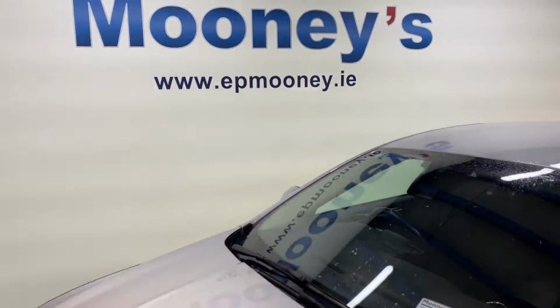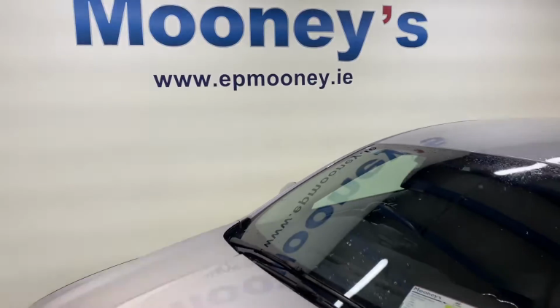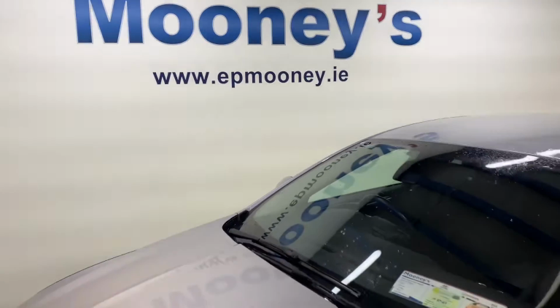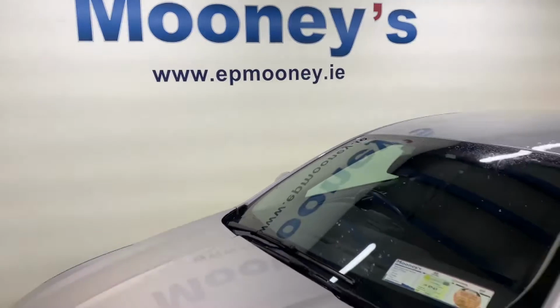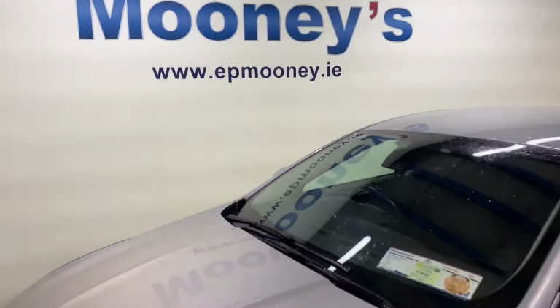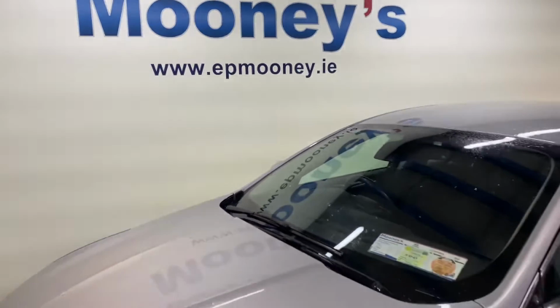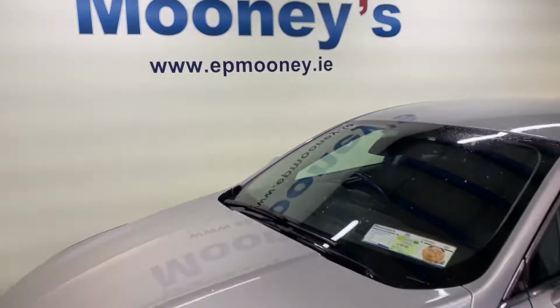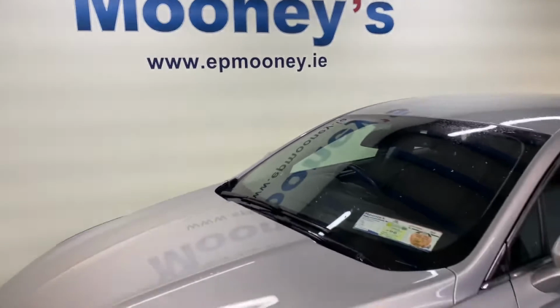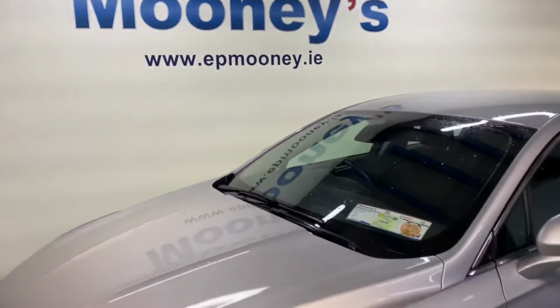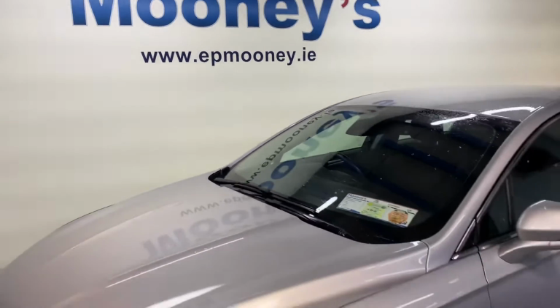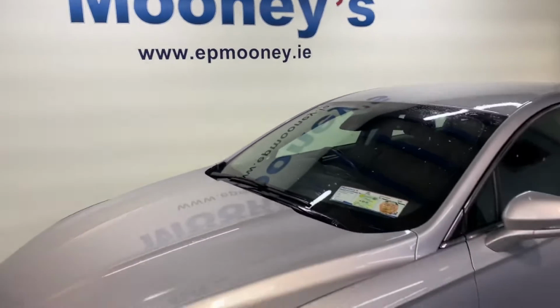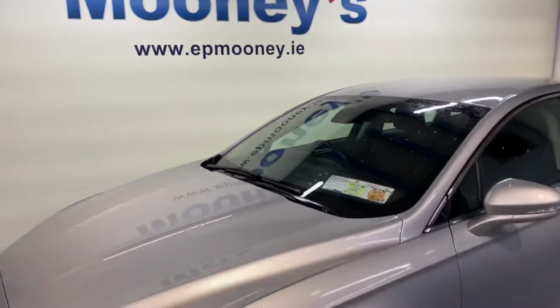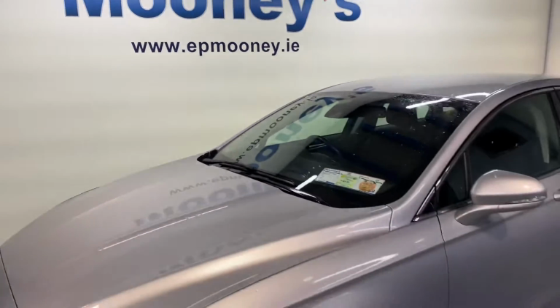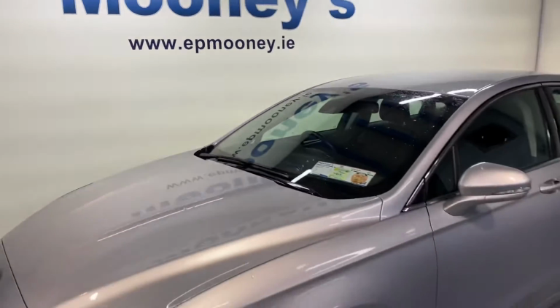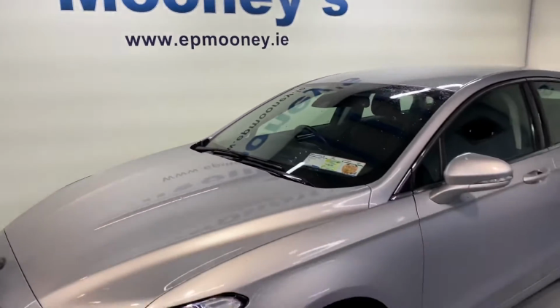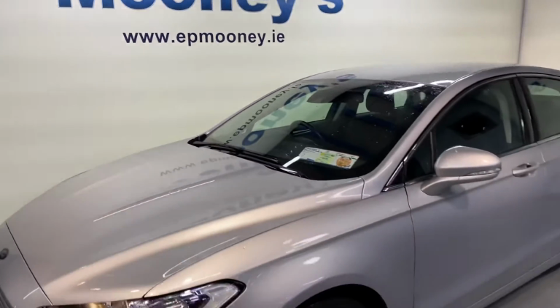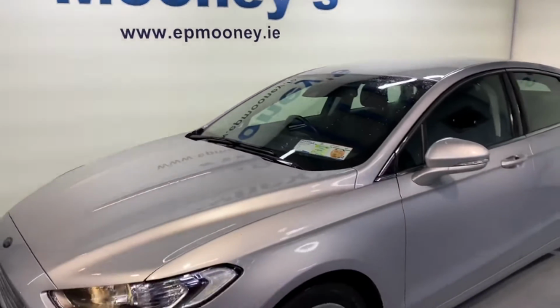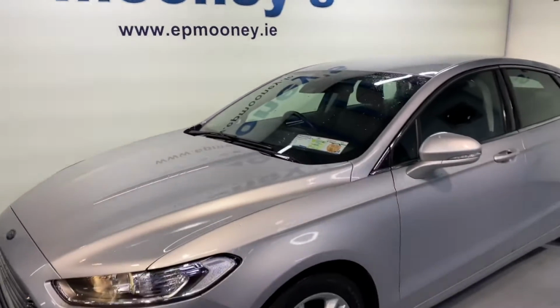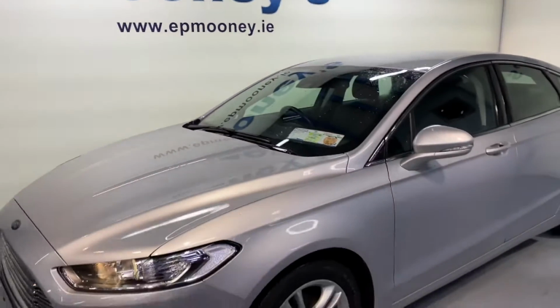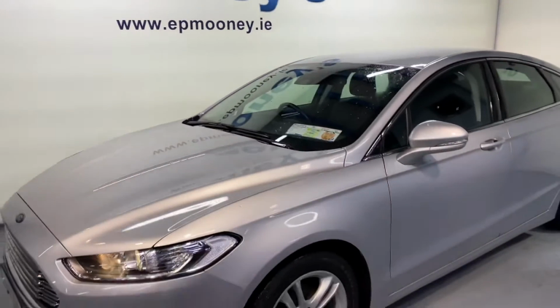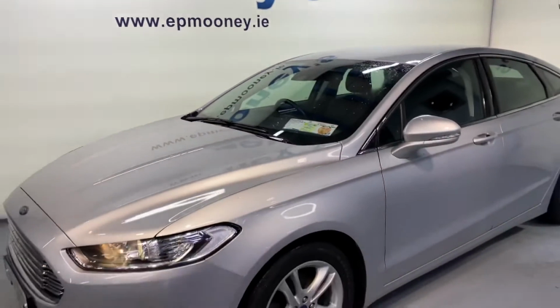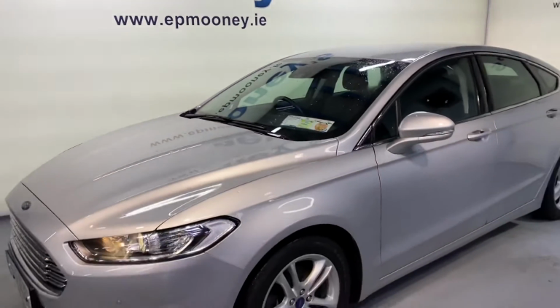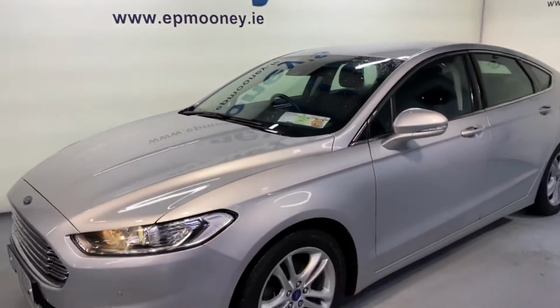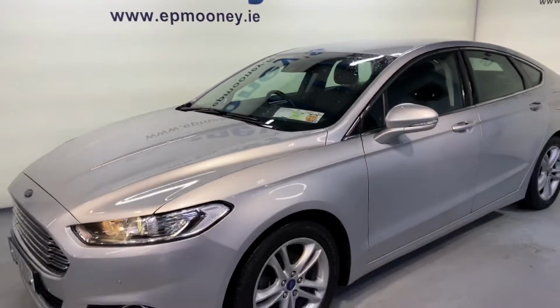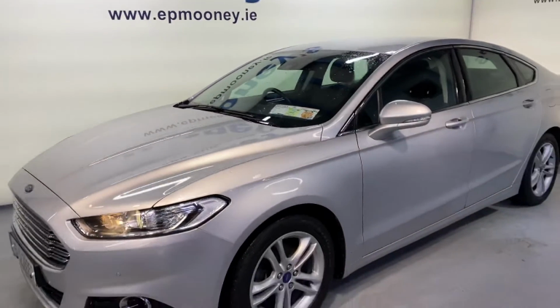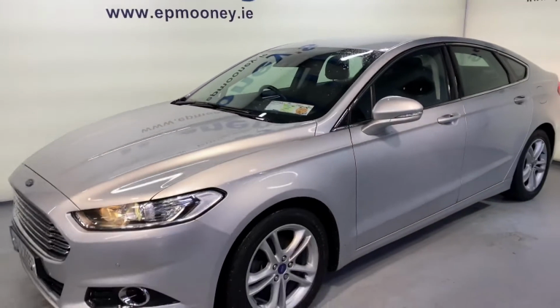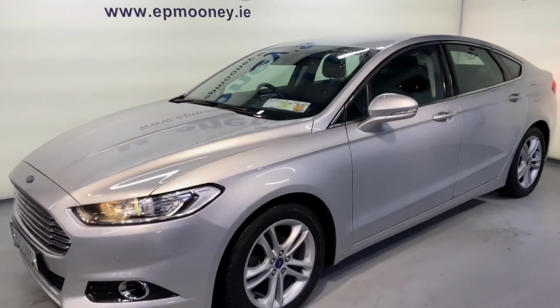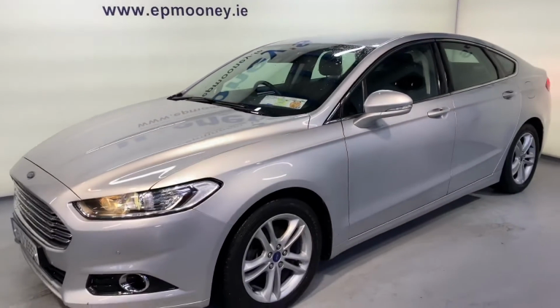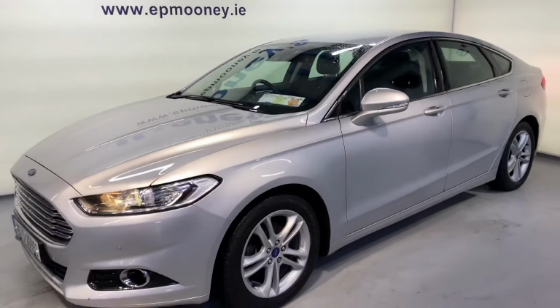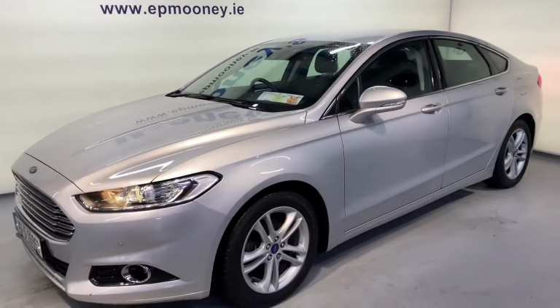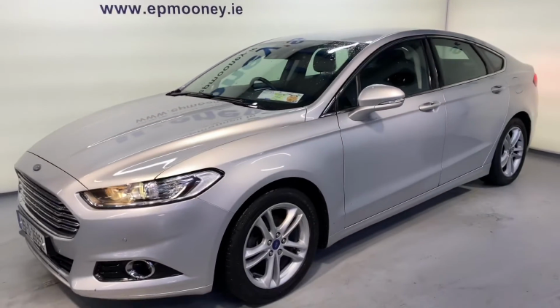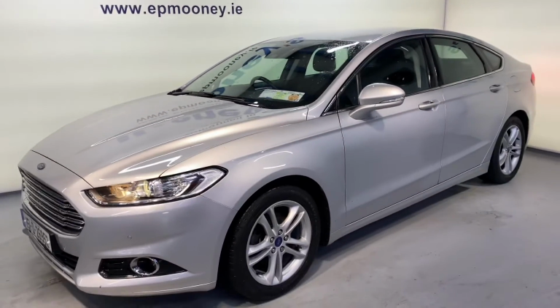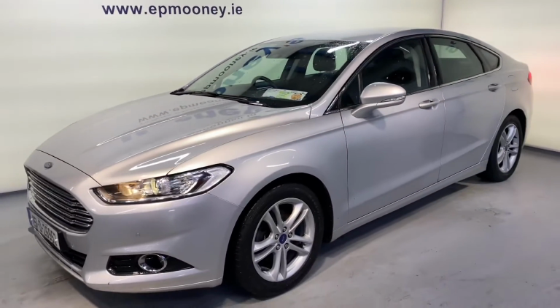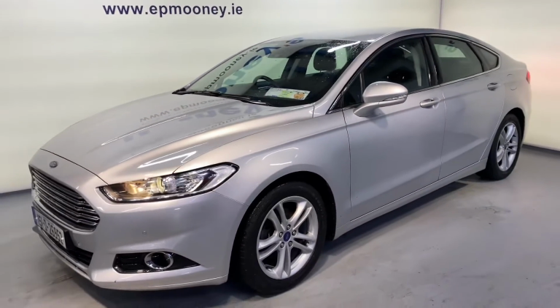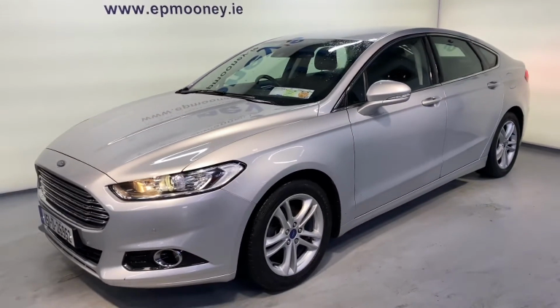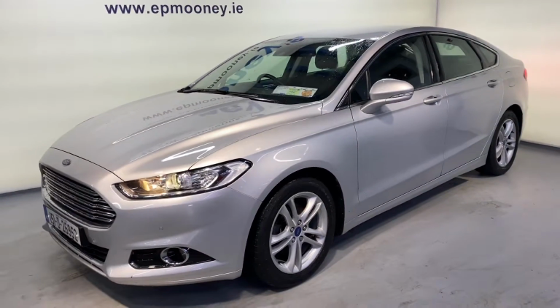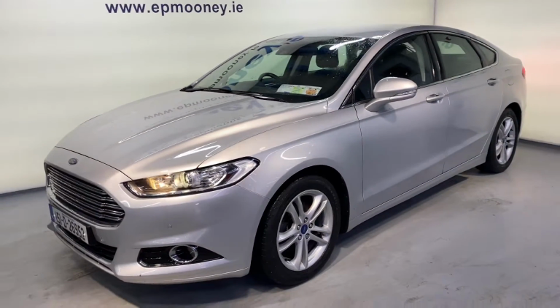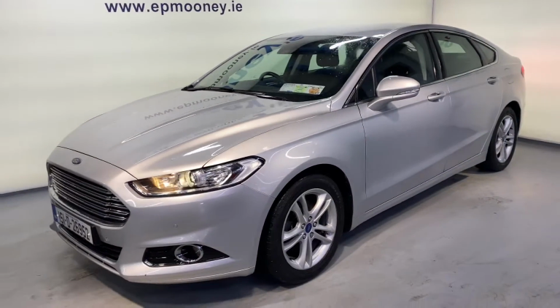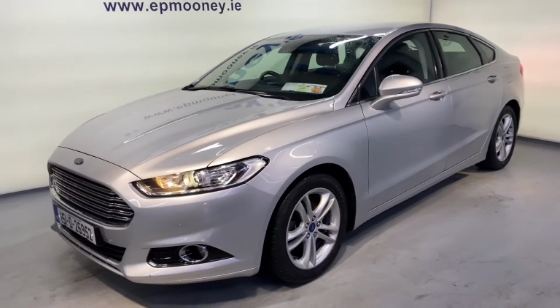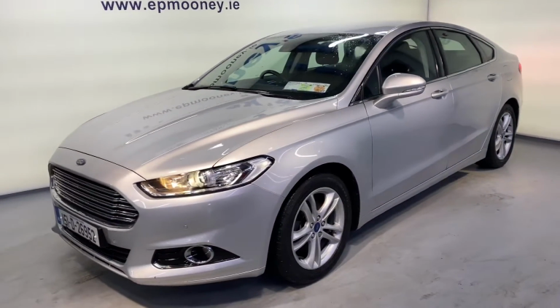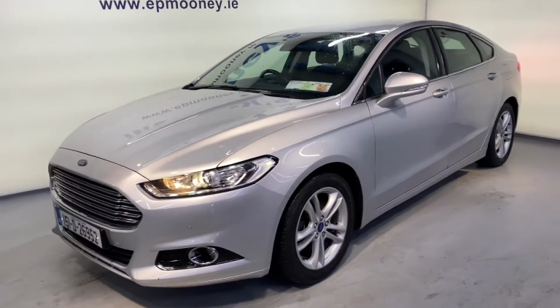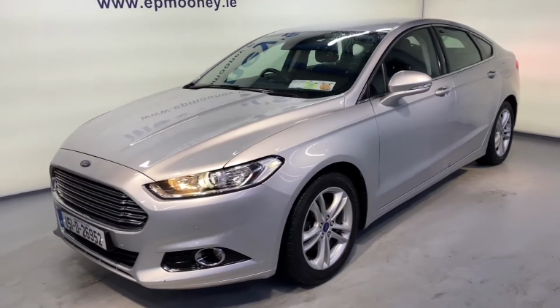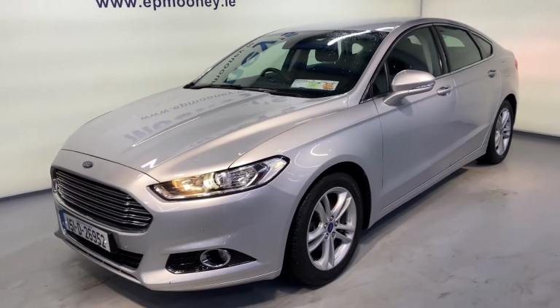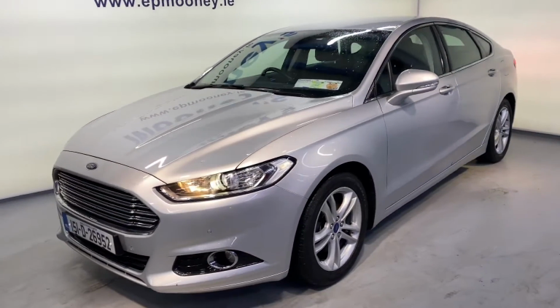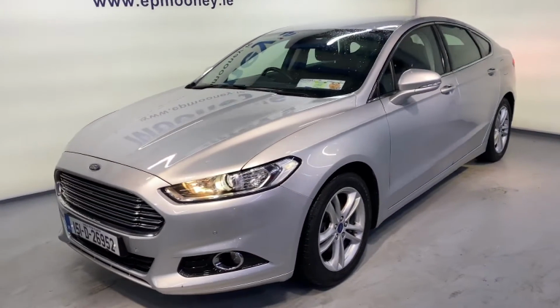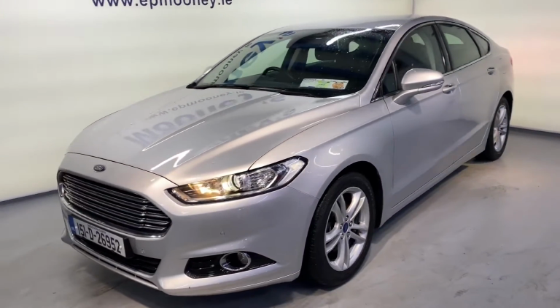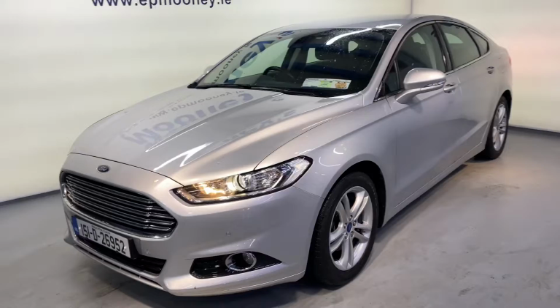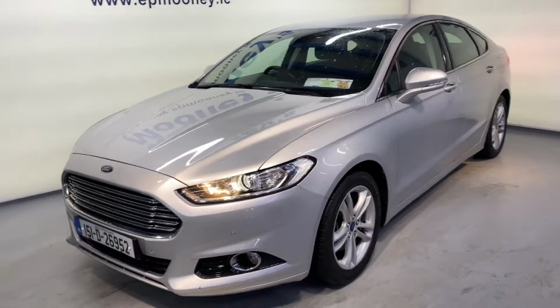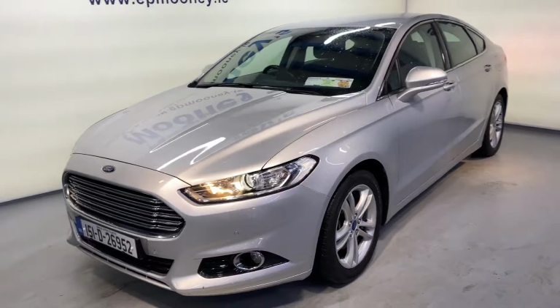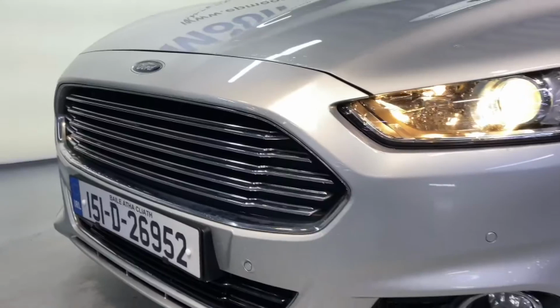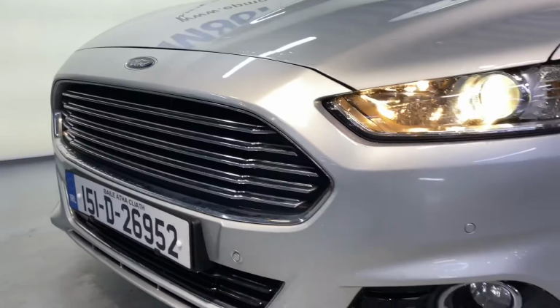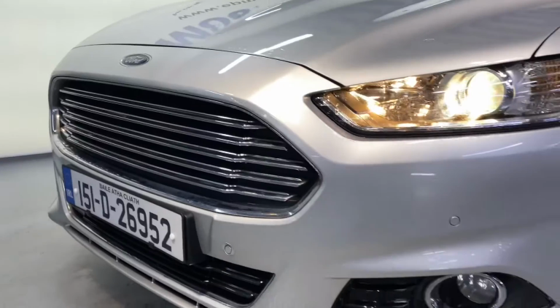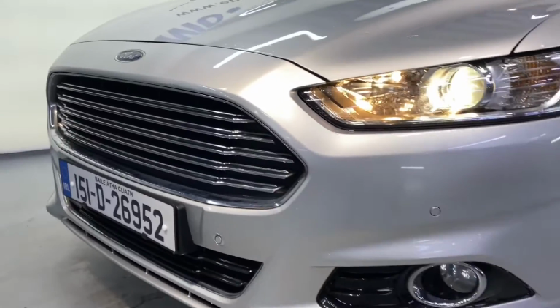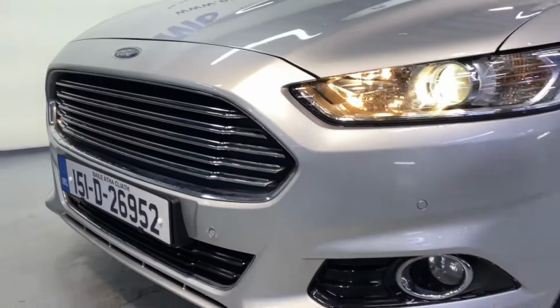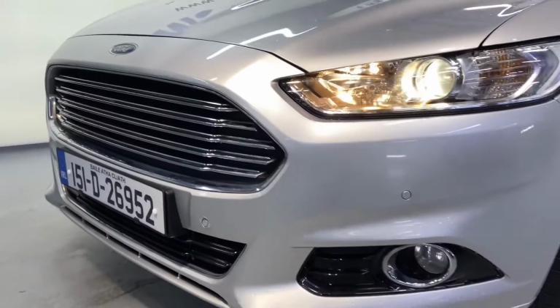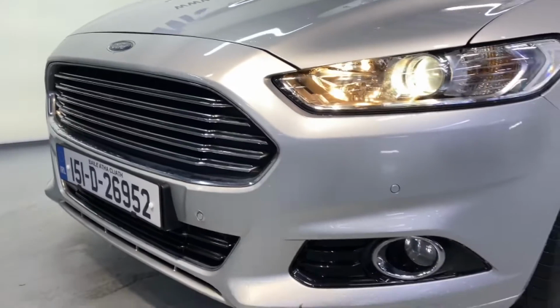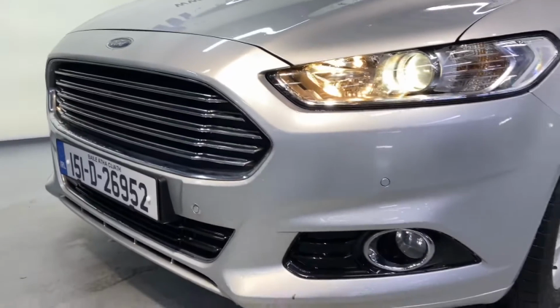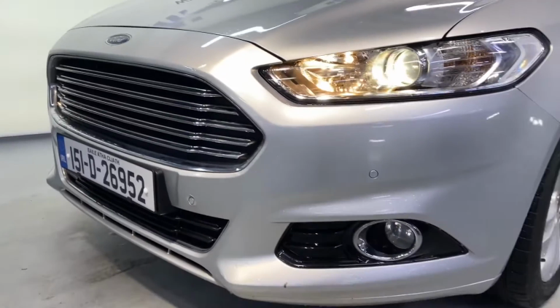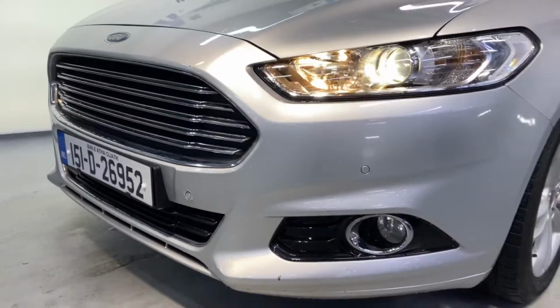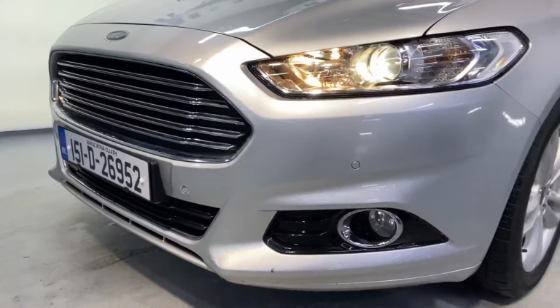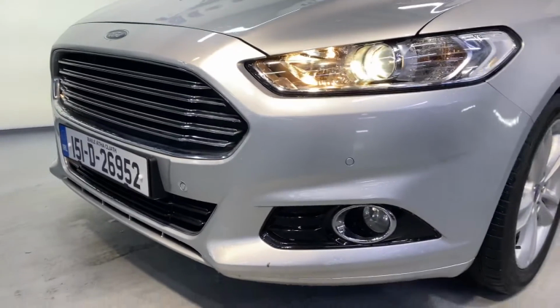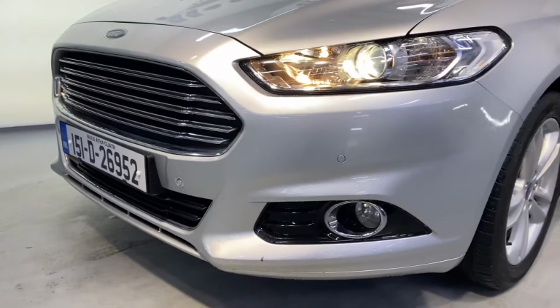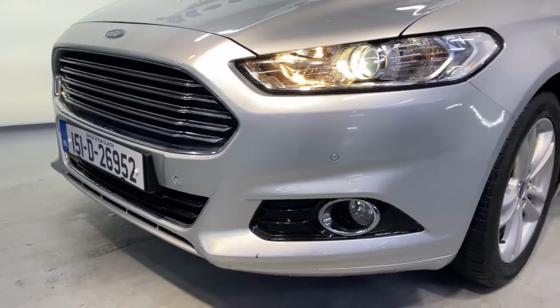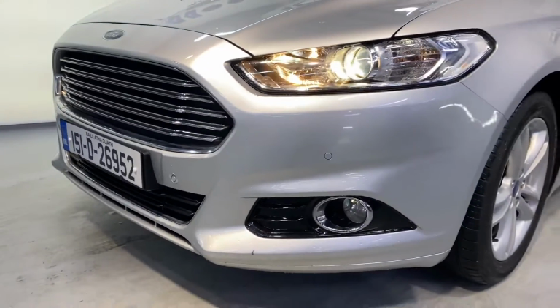Welcome to Mooney's Garage here on the Longwell Road. Today we have this high-spec 151 Ford Mondeo available for sale.